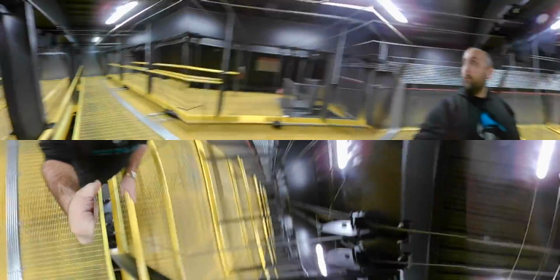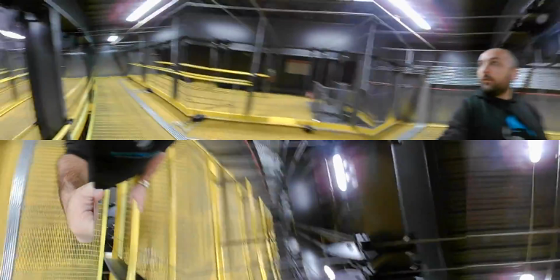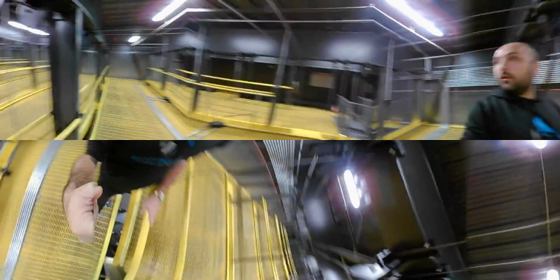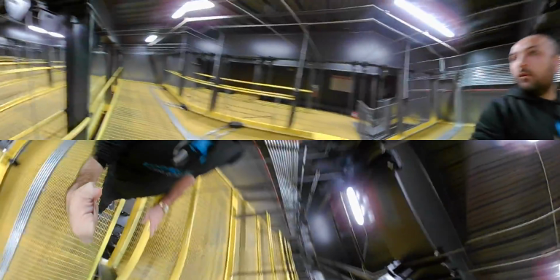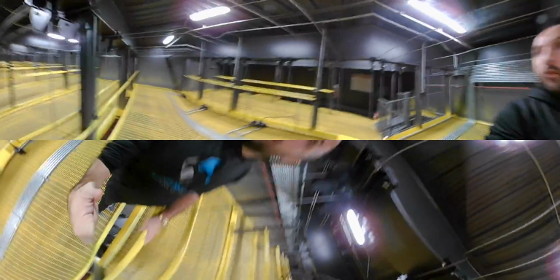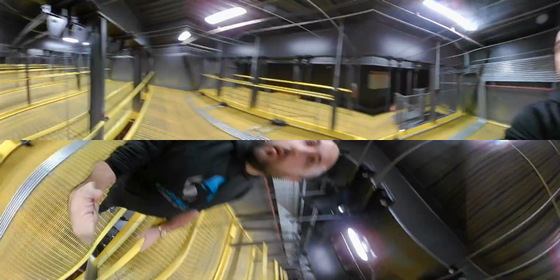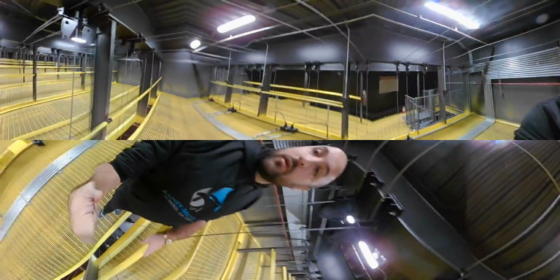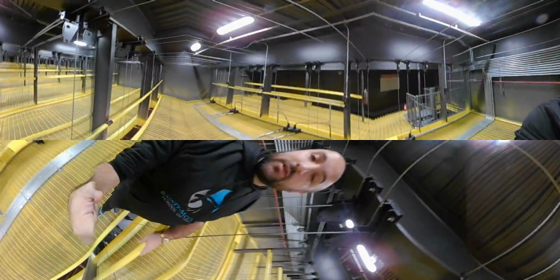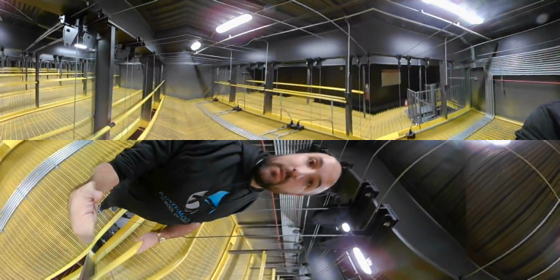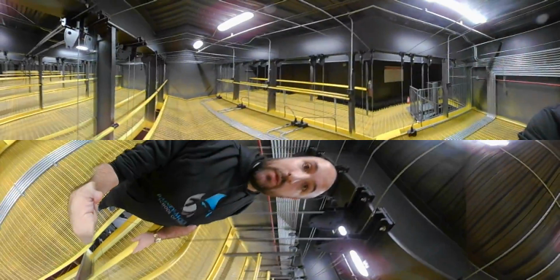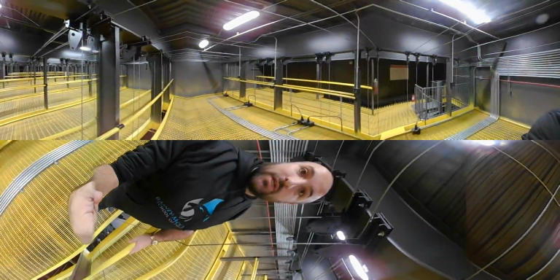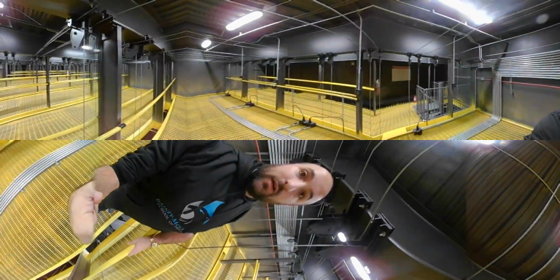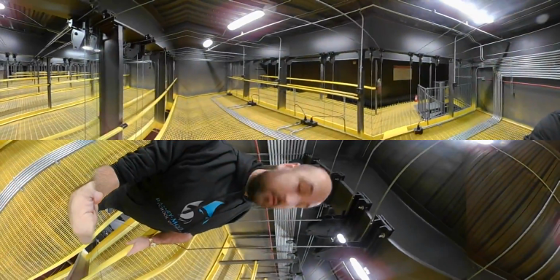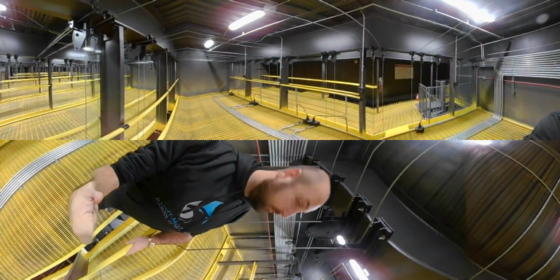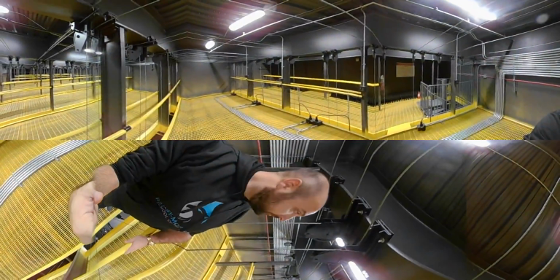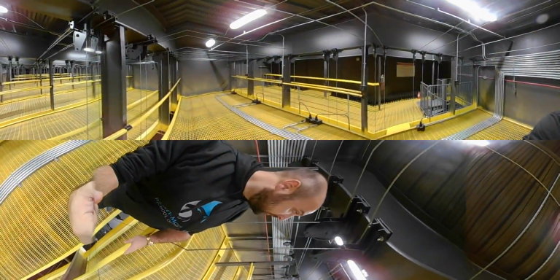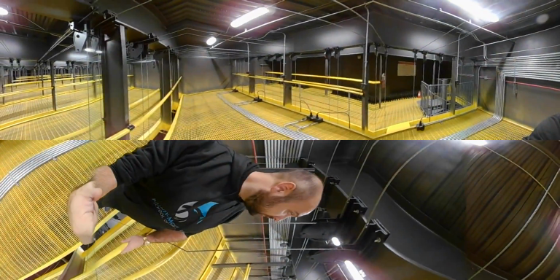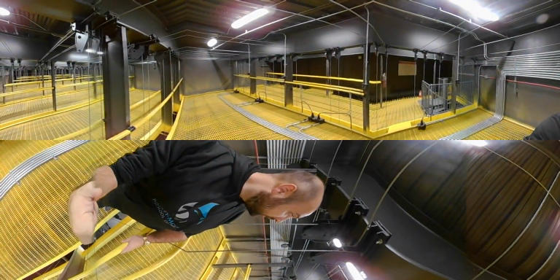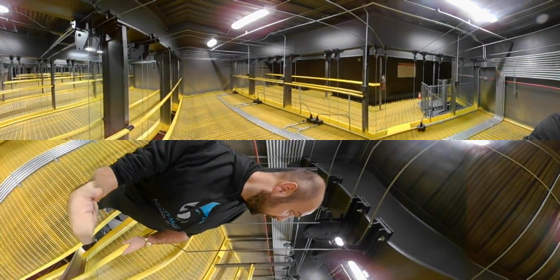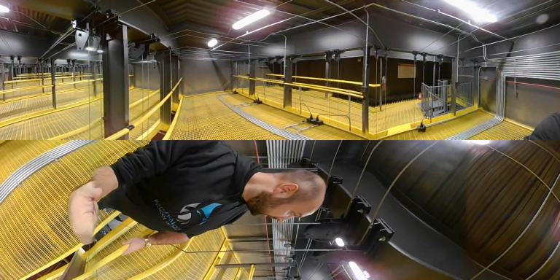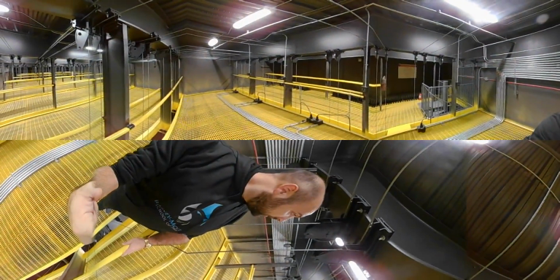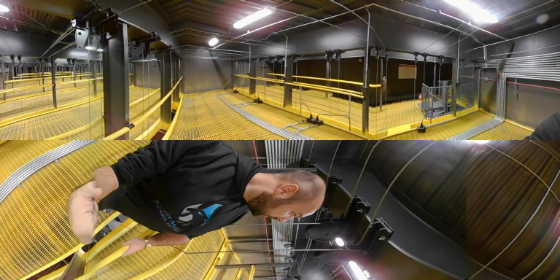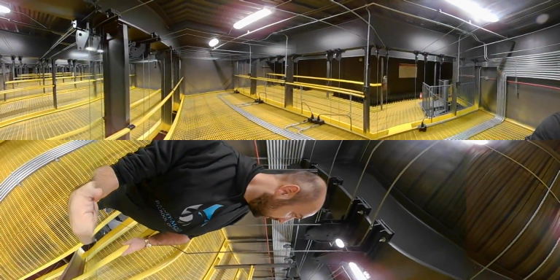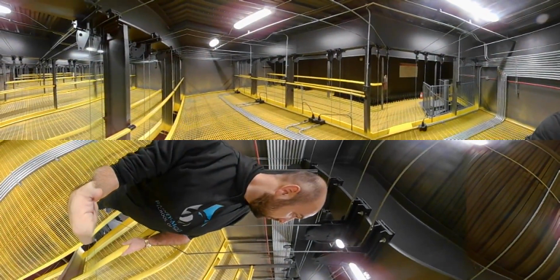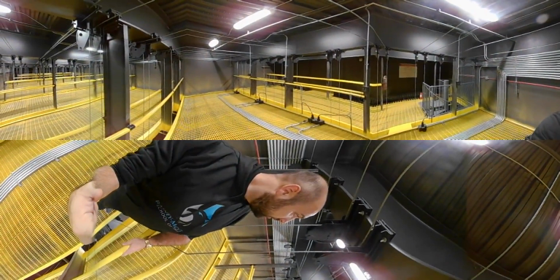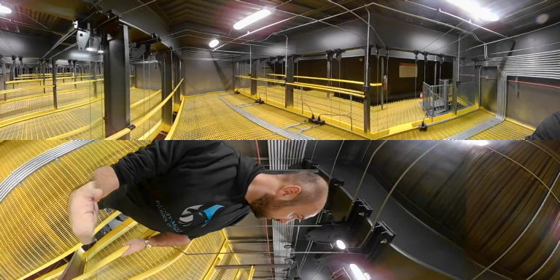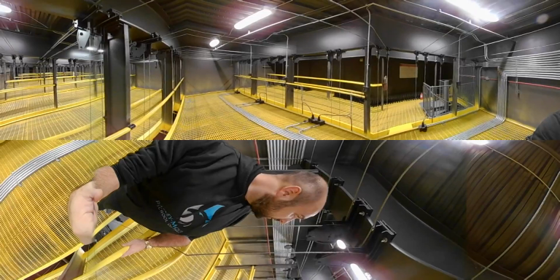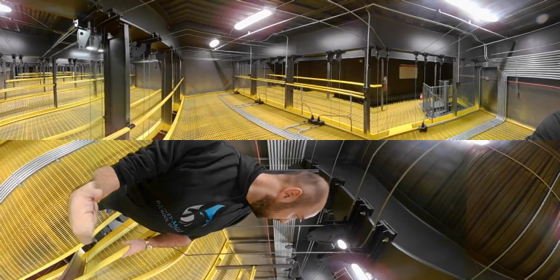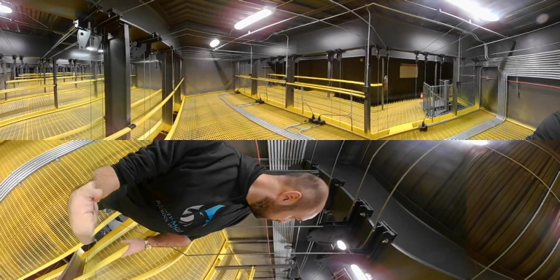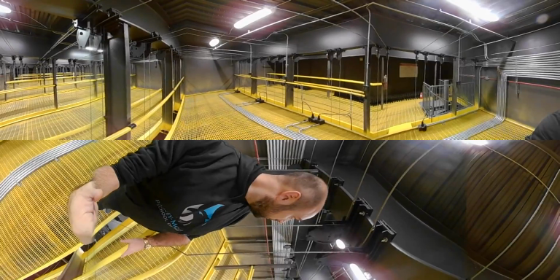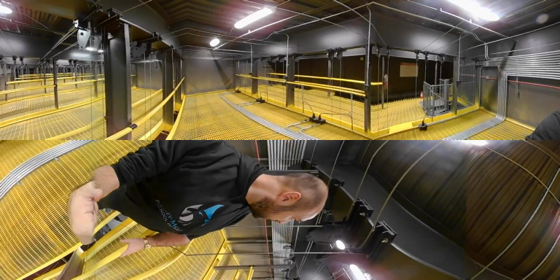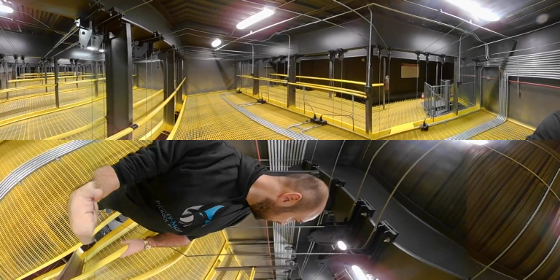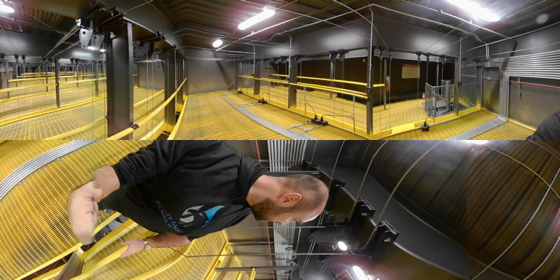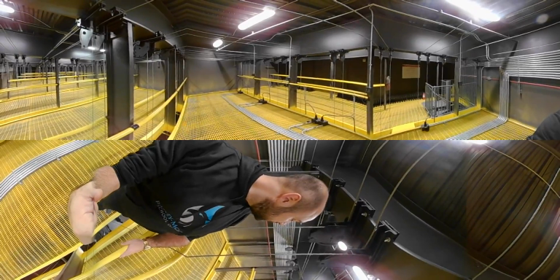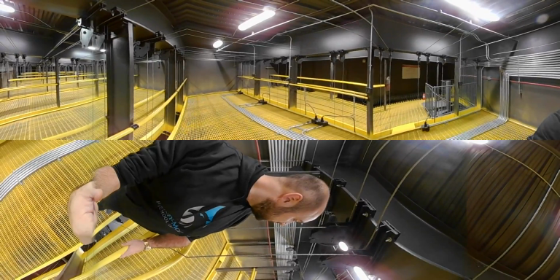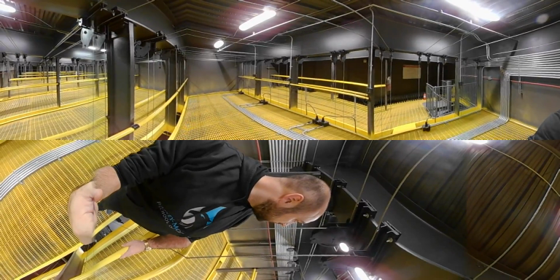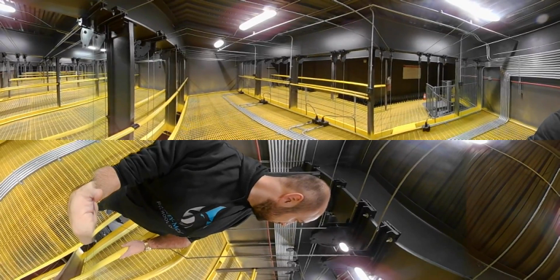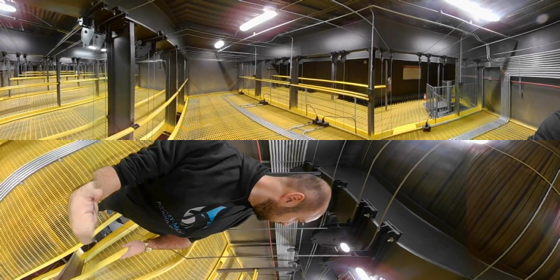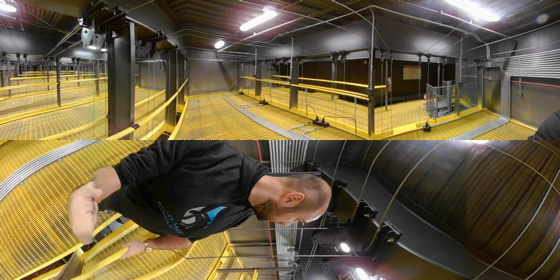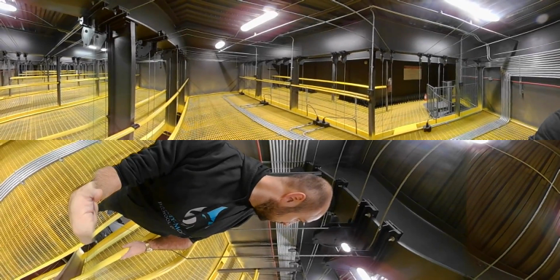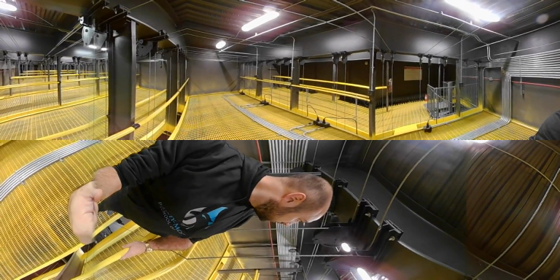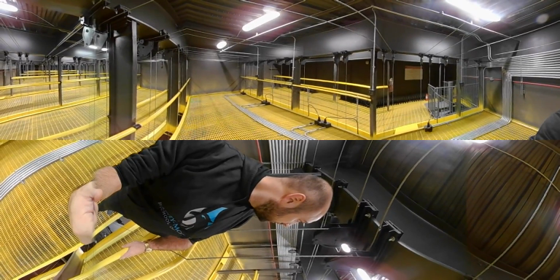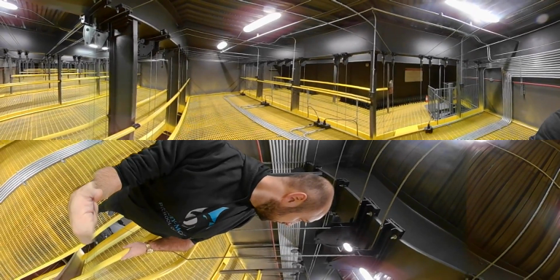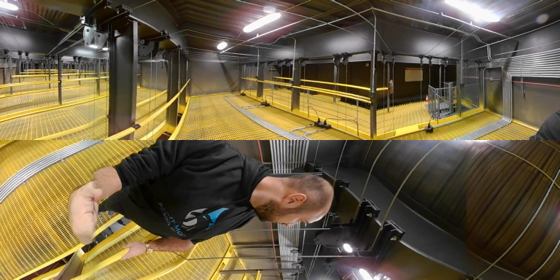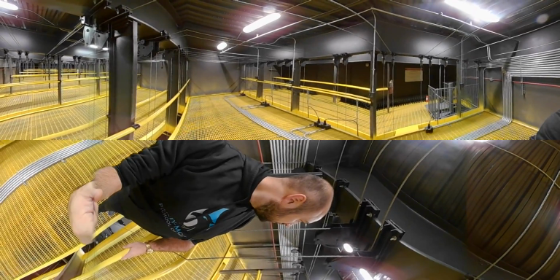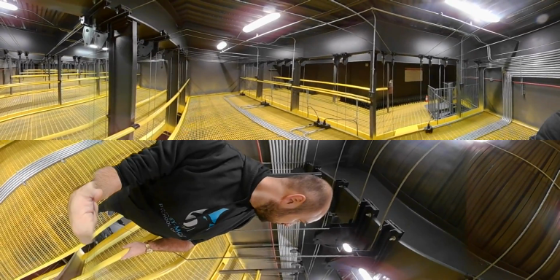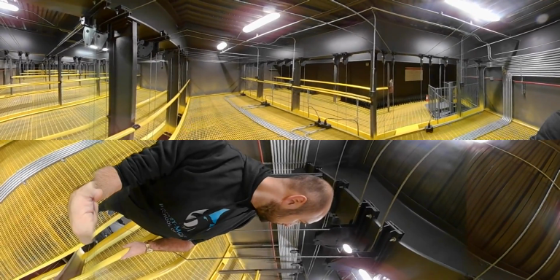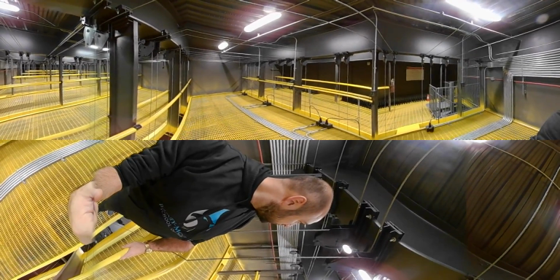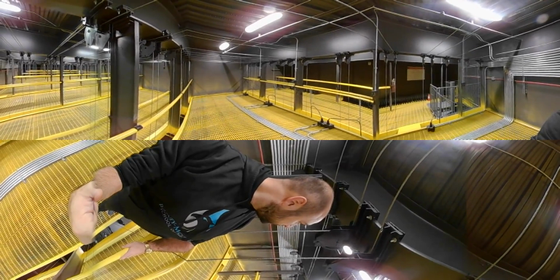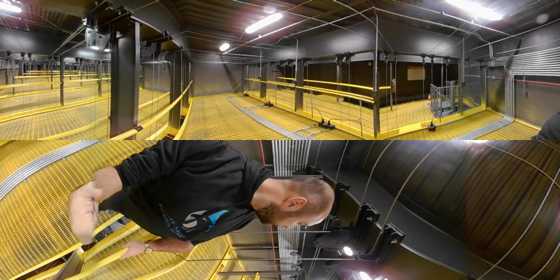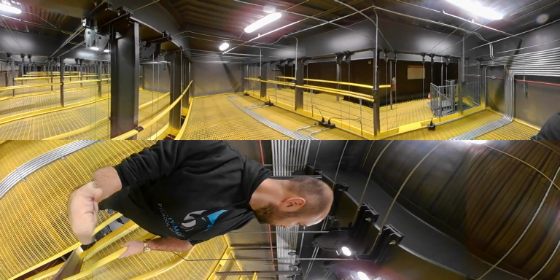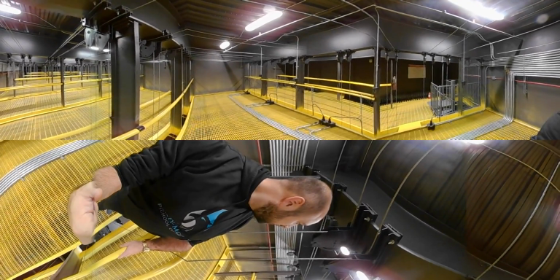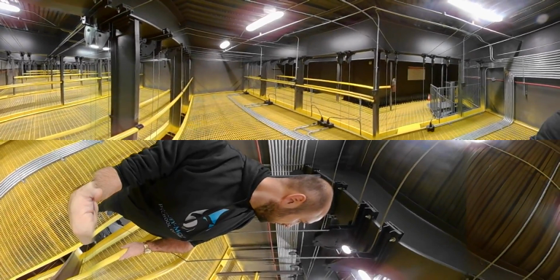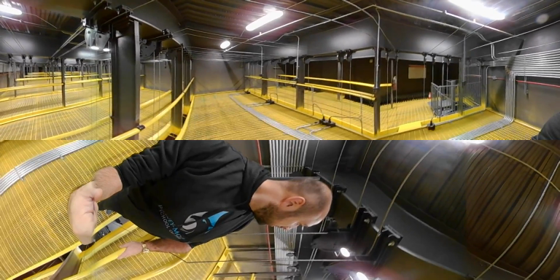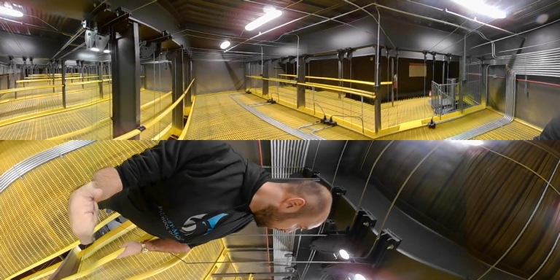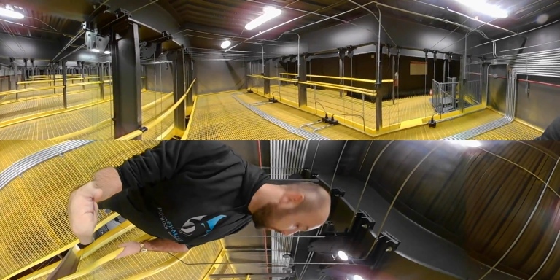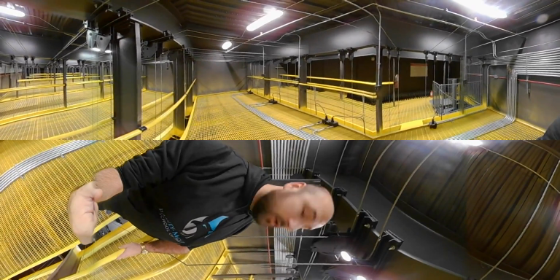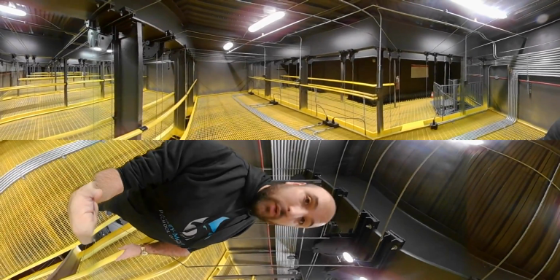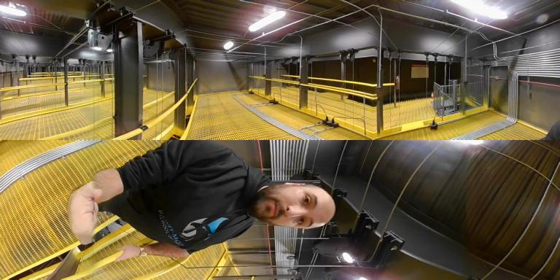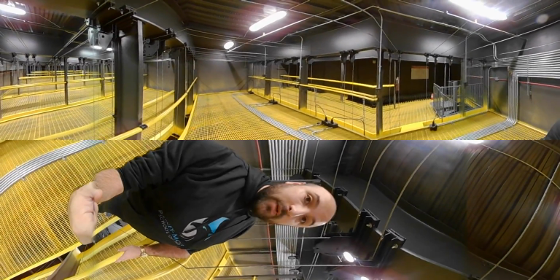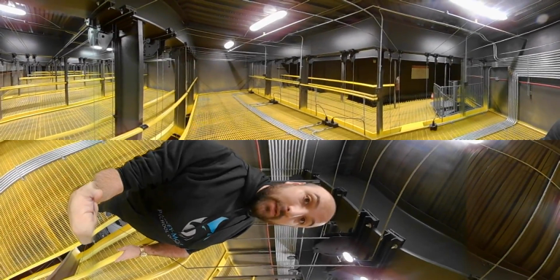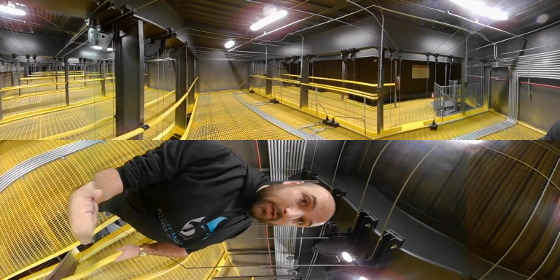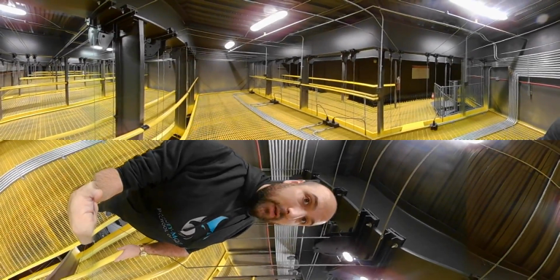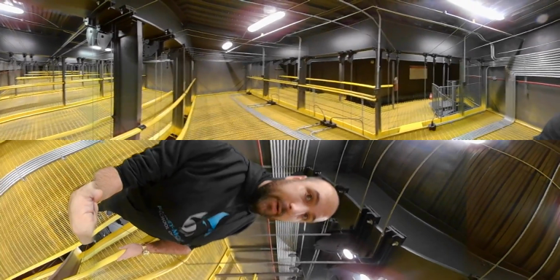Anyways, those are some machines here in the building, at least up here in the theater. Pretty cool — hope you all enjoyed. I'll see you all later.